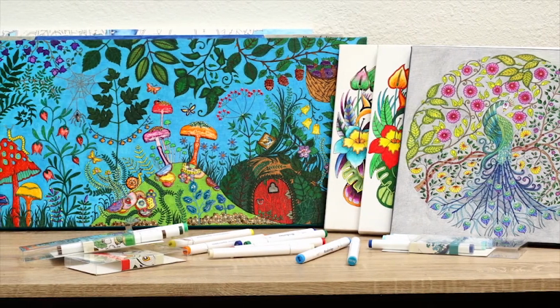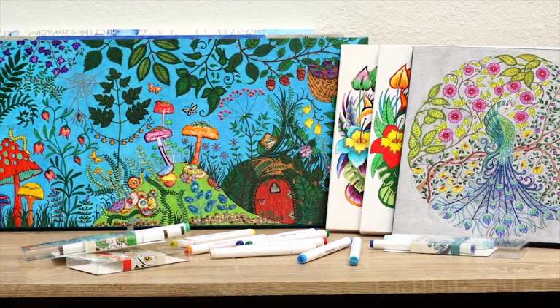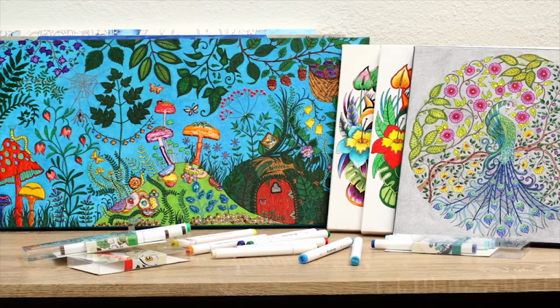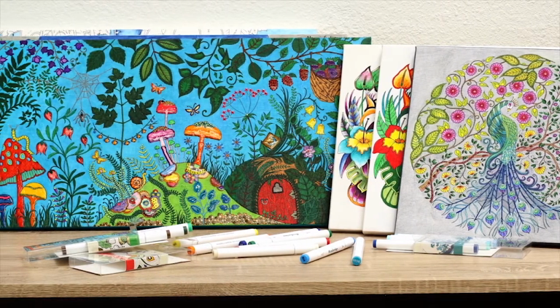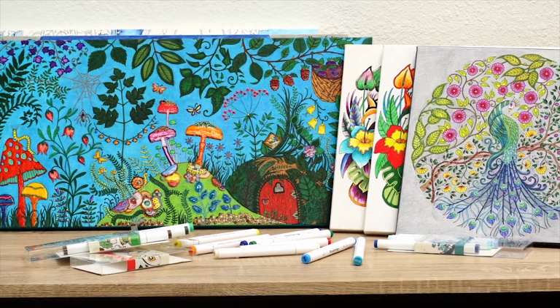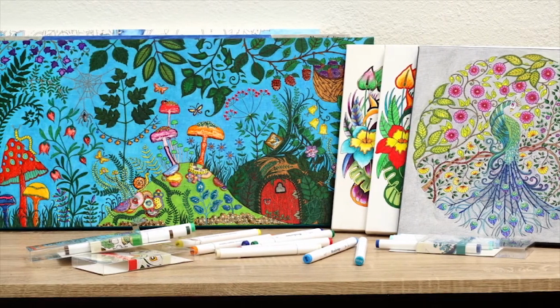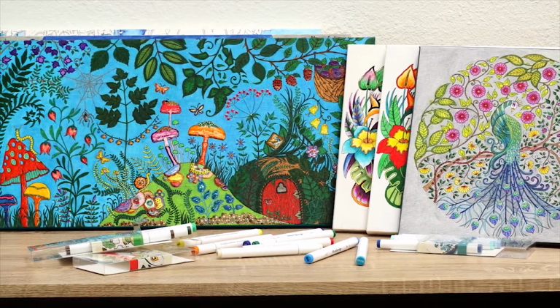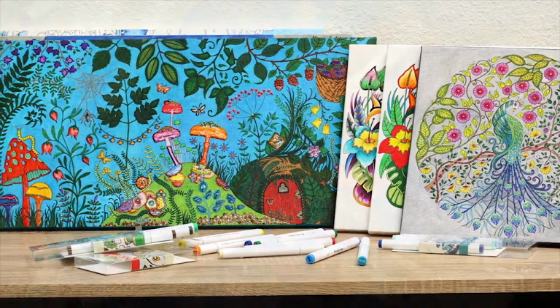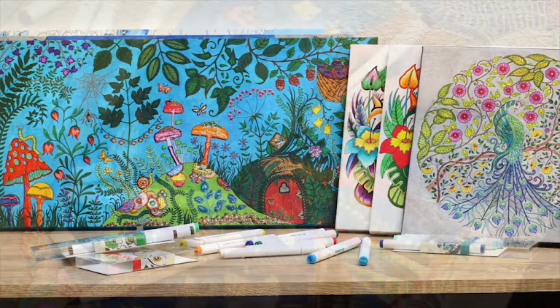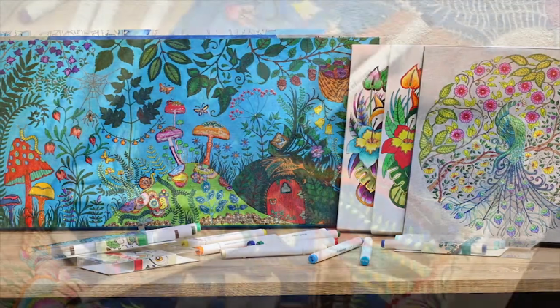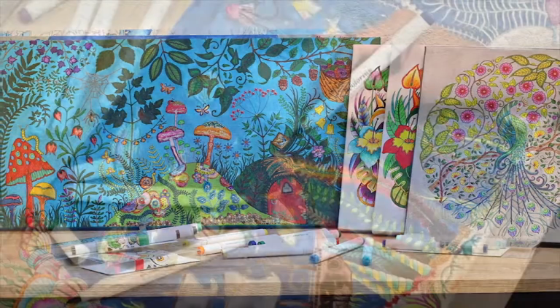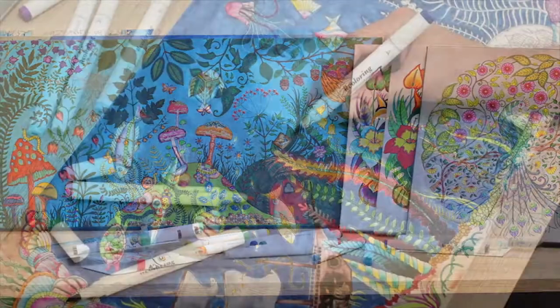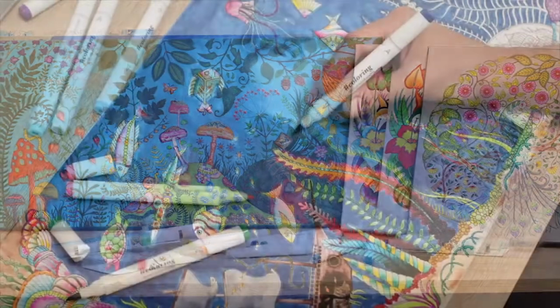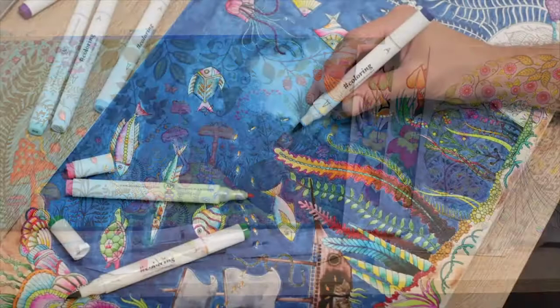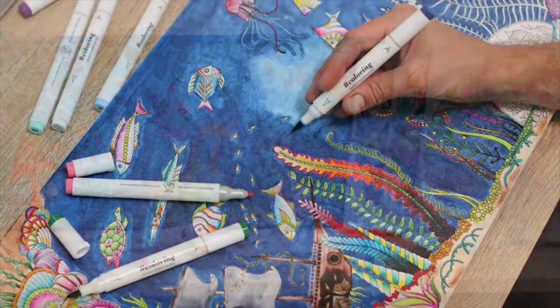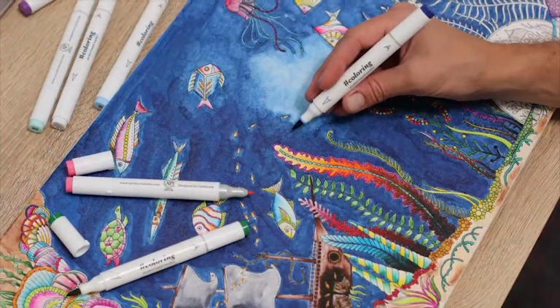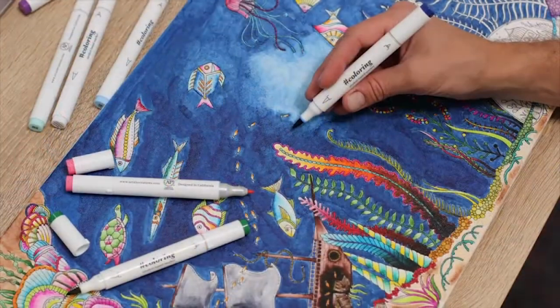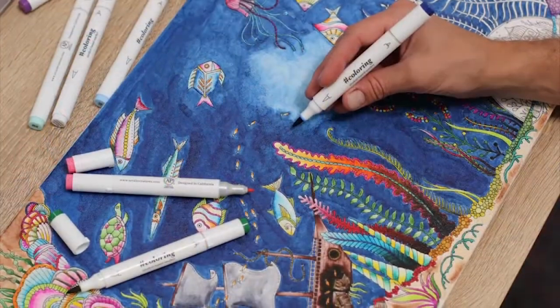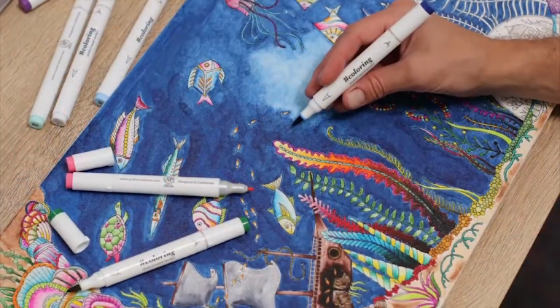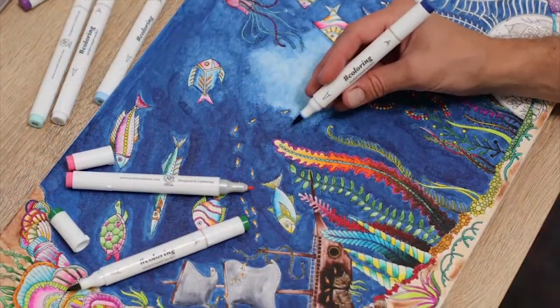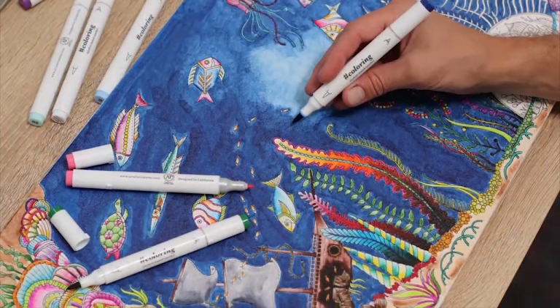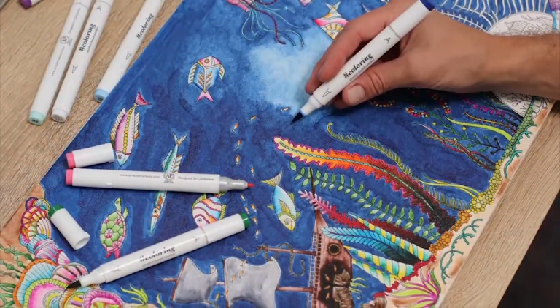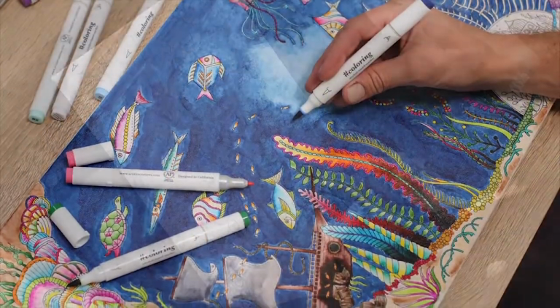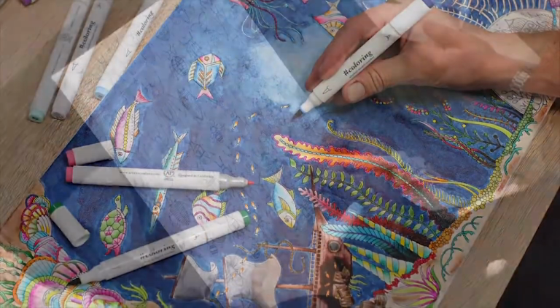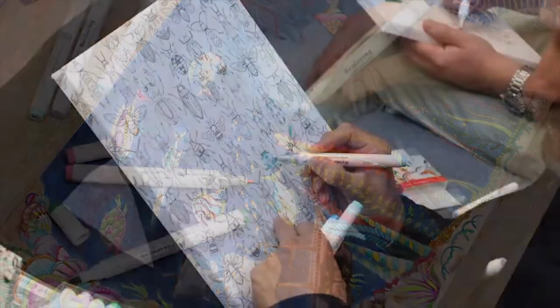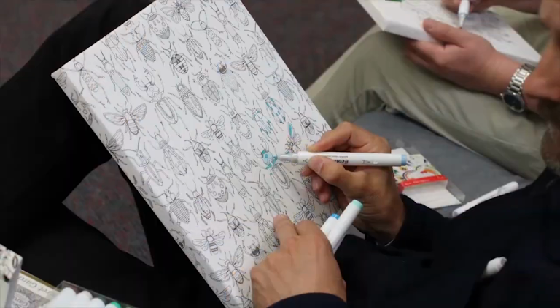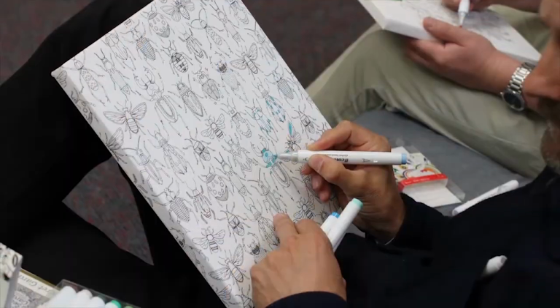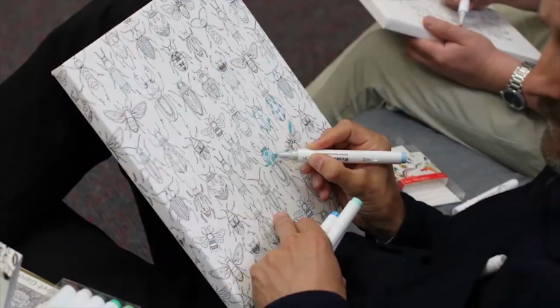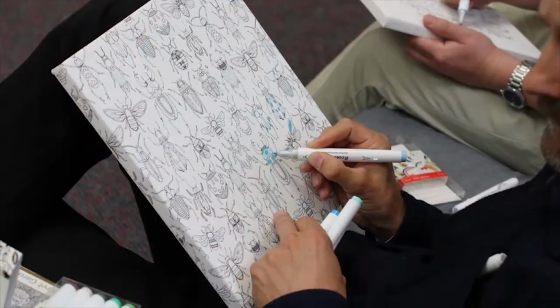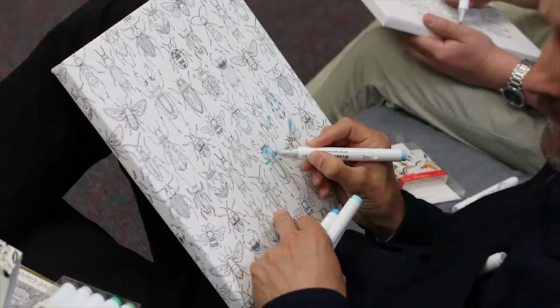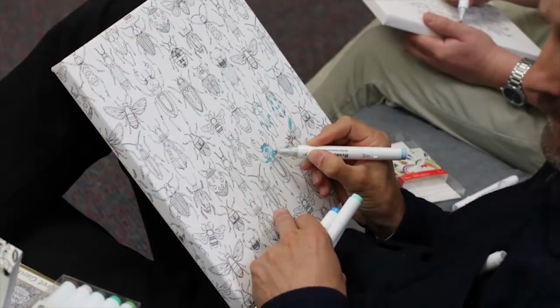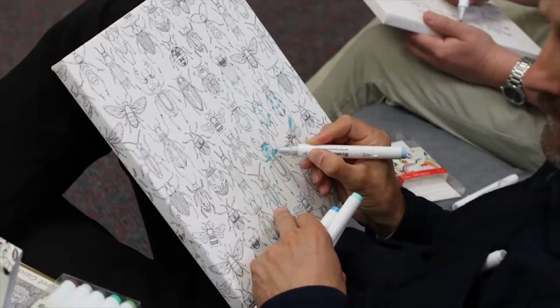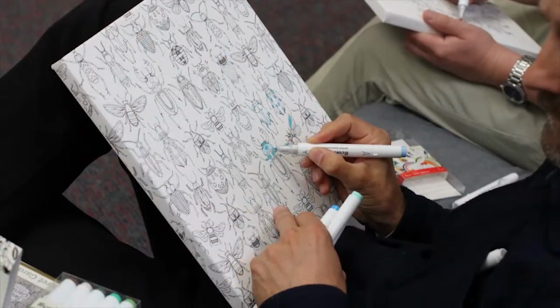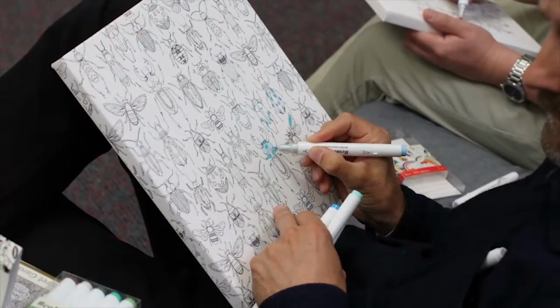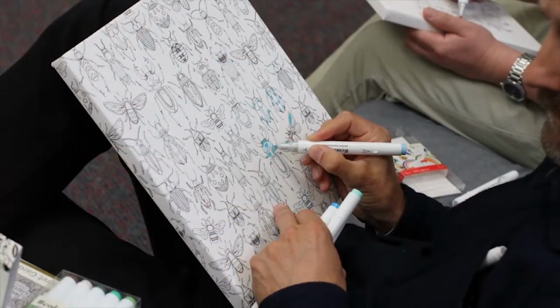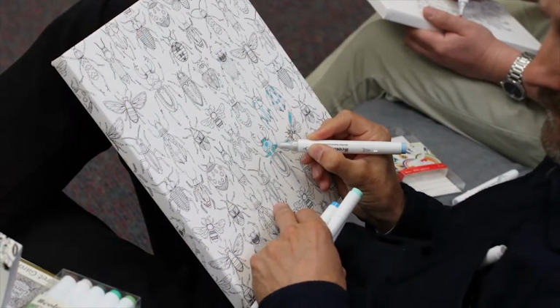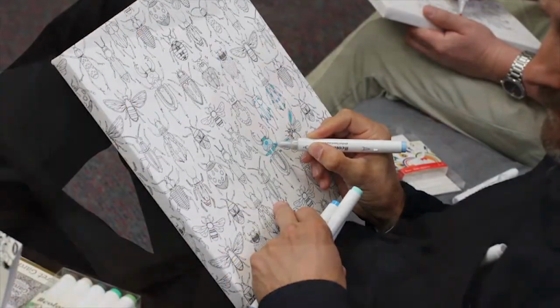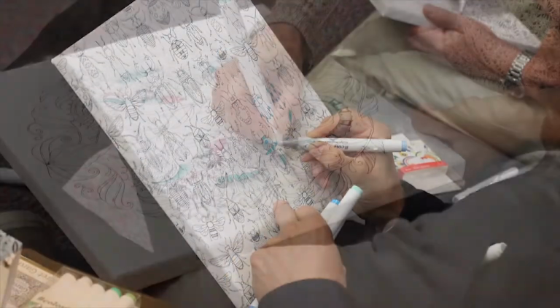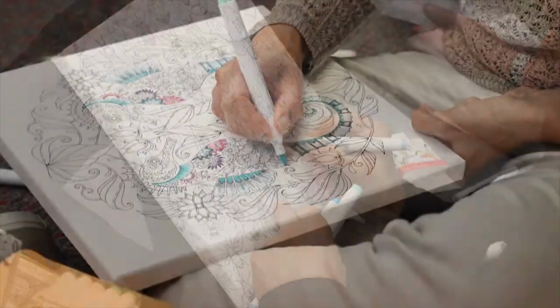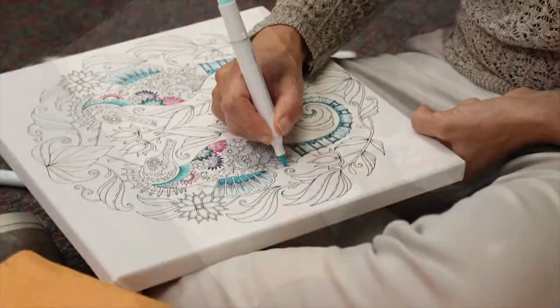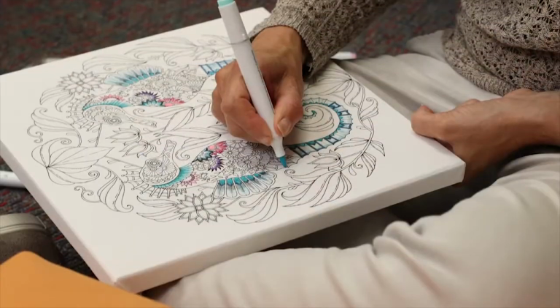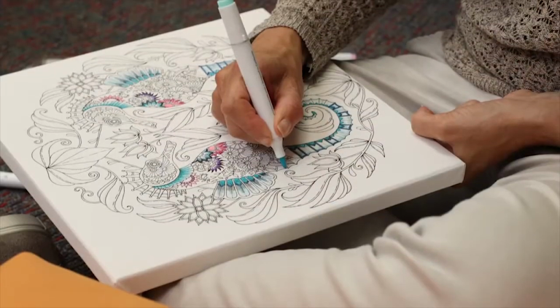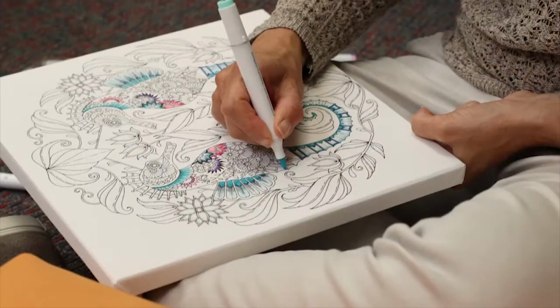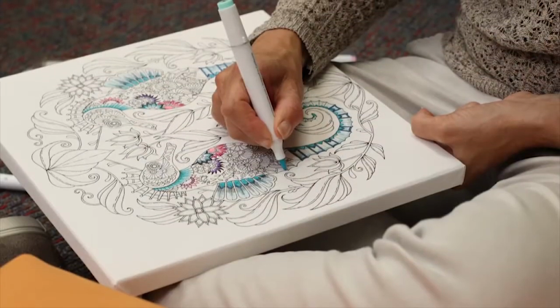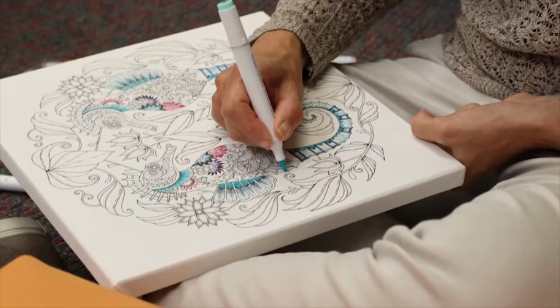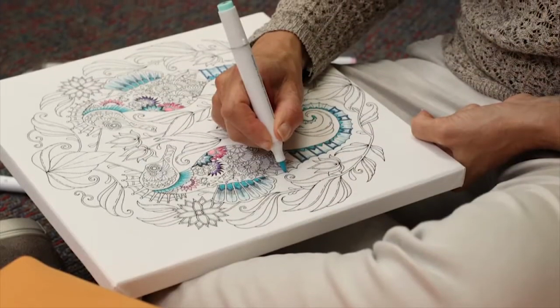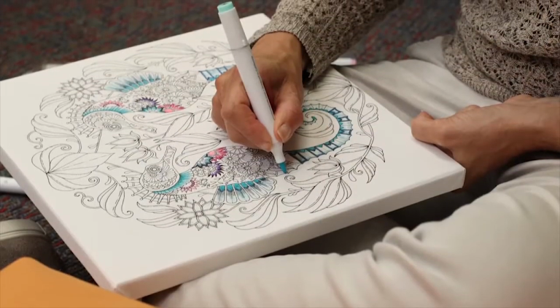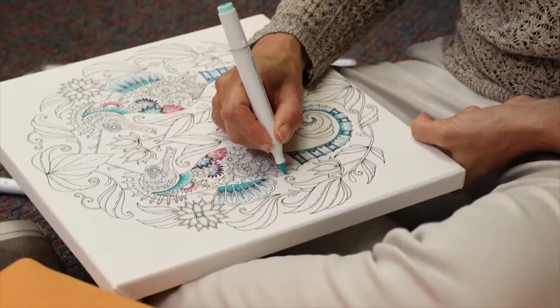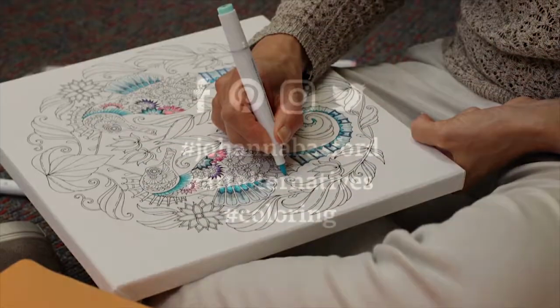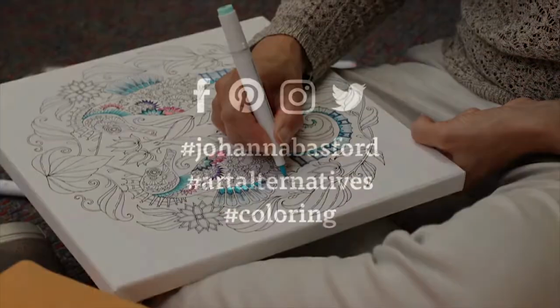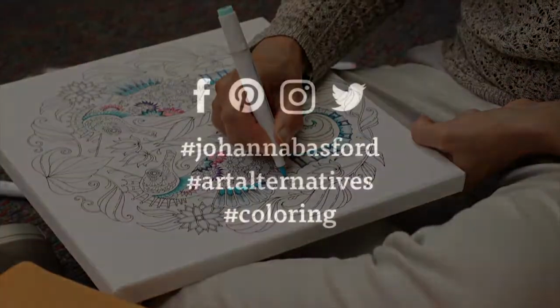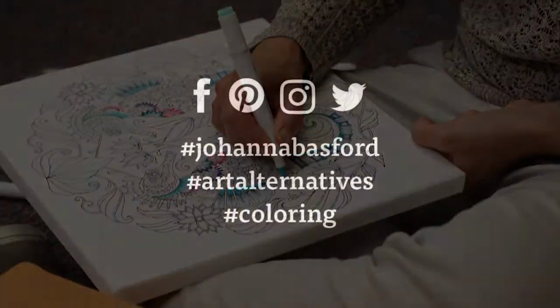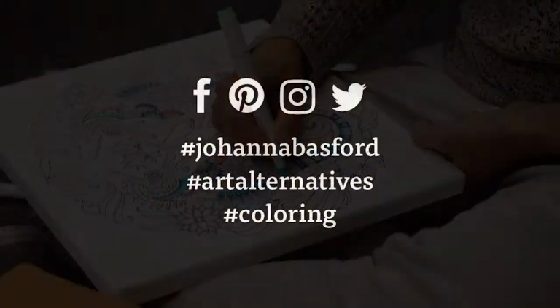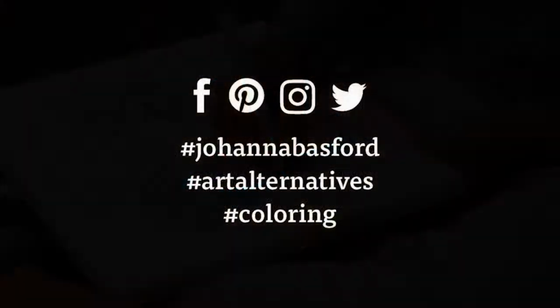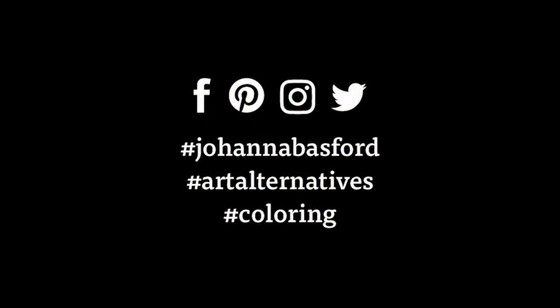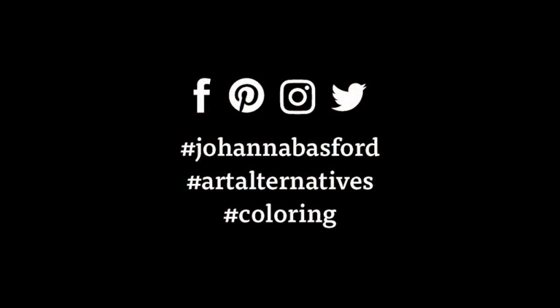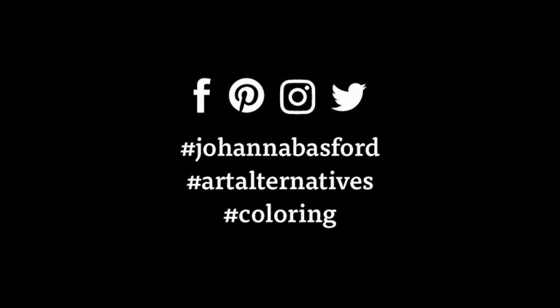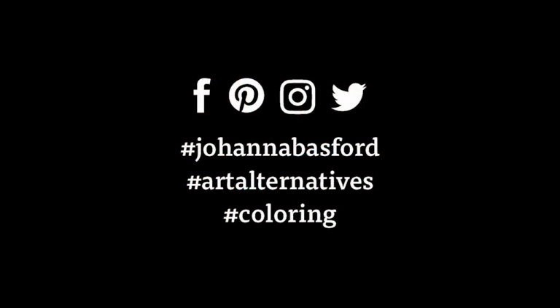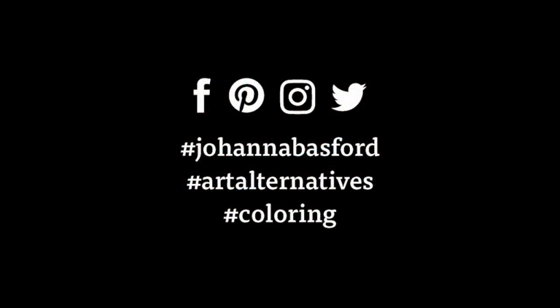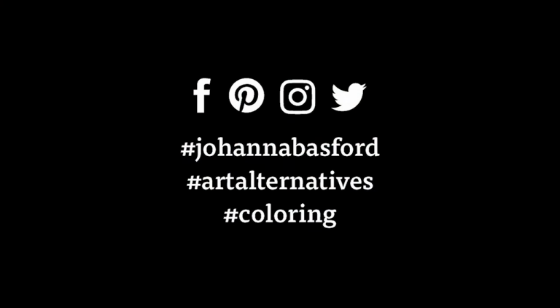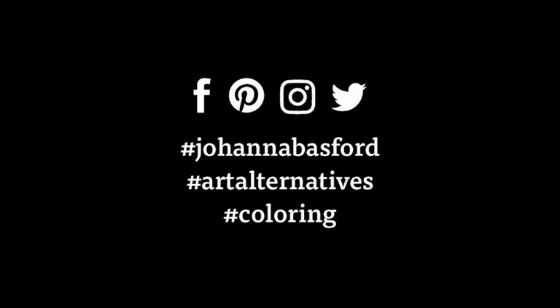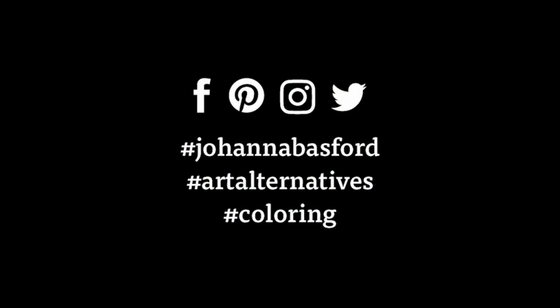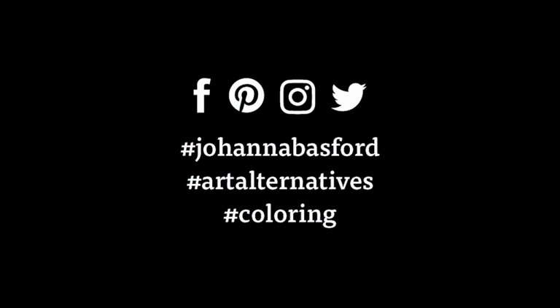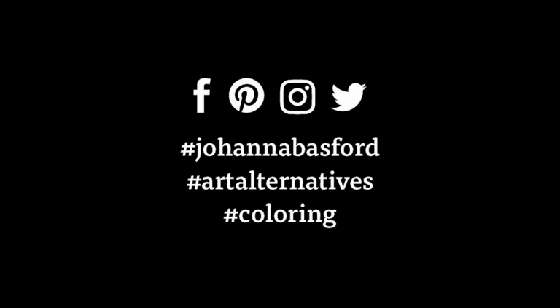Collect them all! Take the next step in coloring. Relax, get creative, and share your finished work. Add to your cart today!